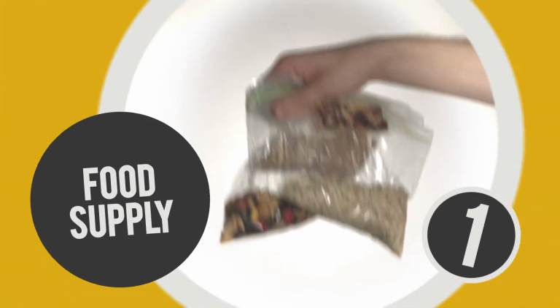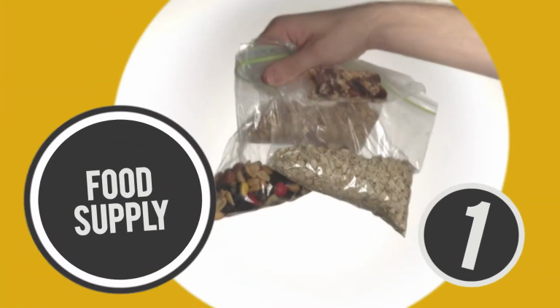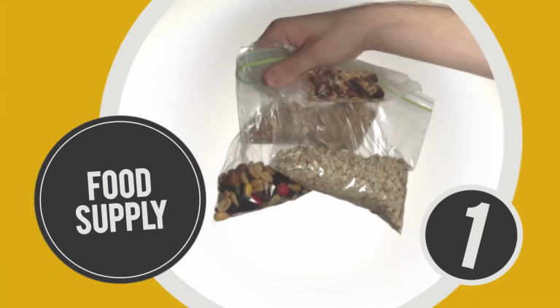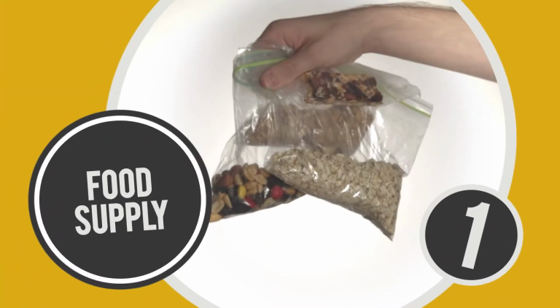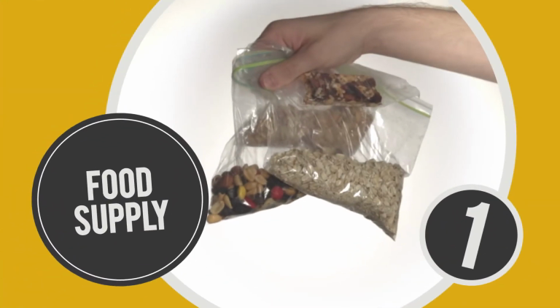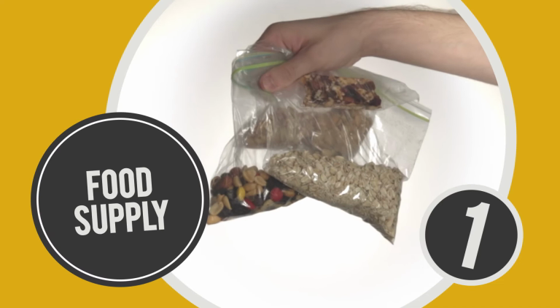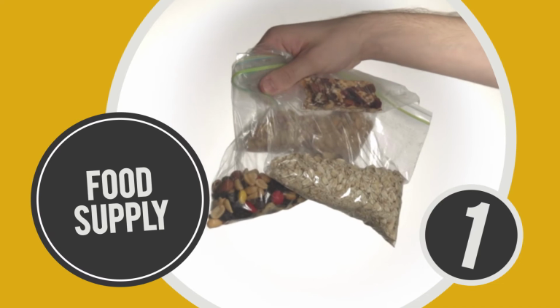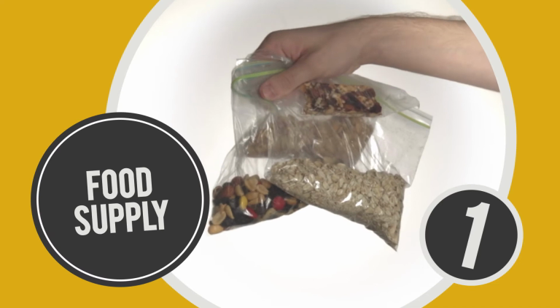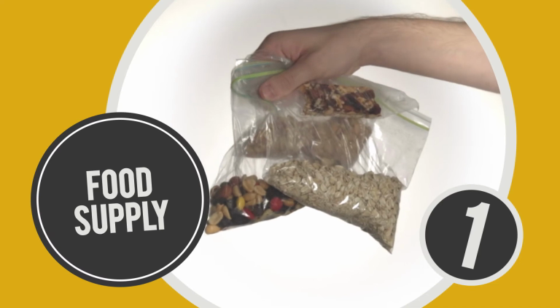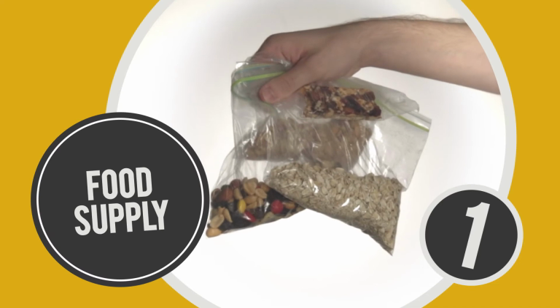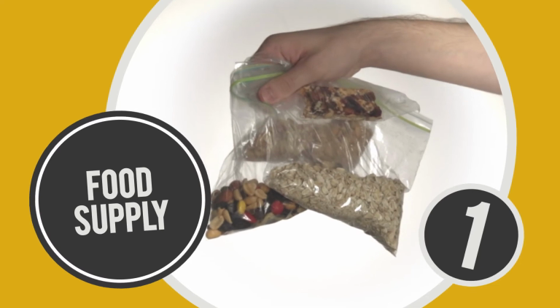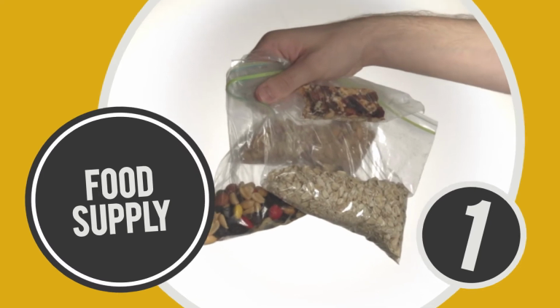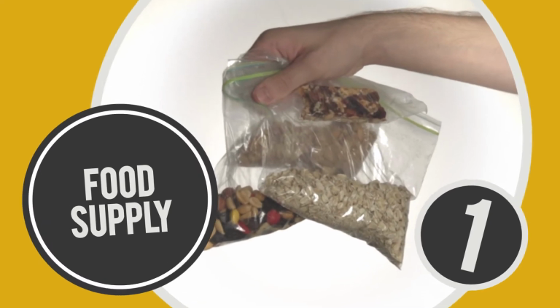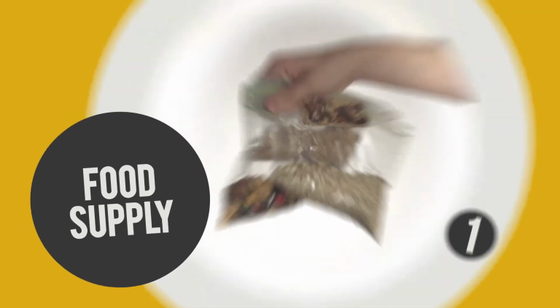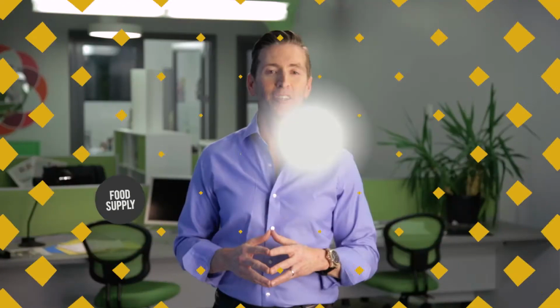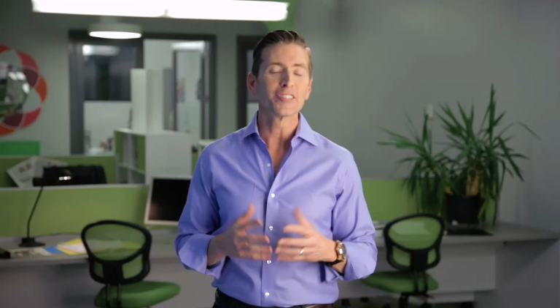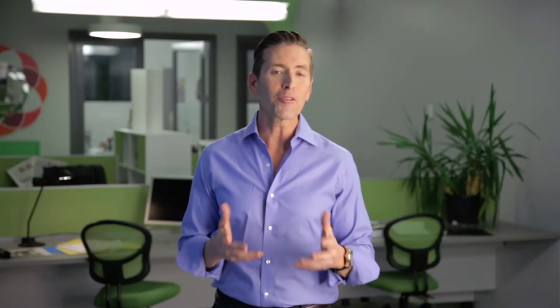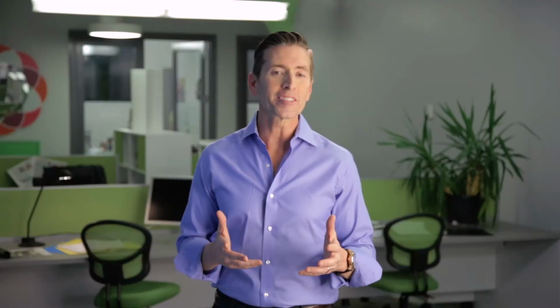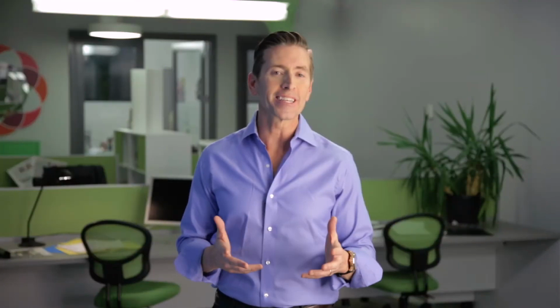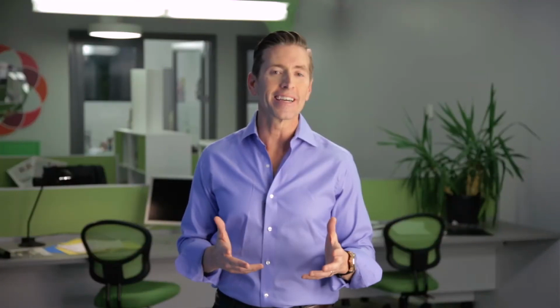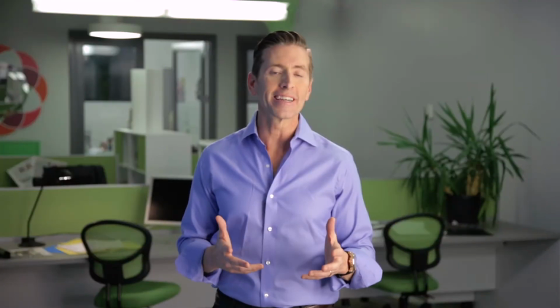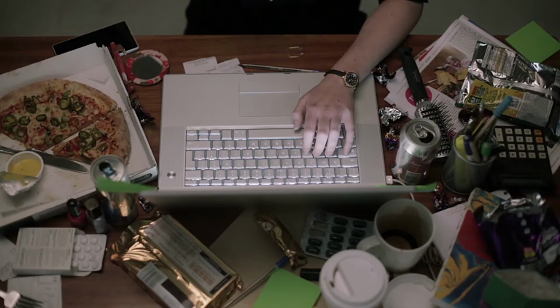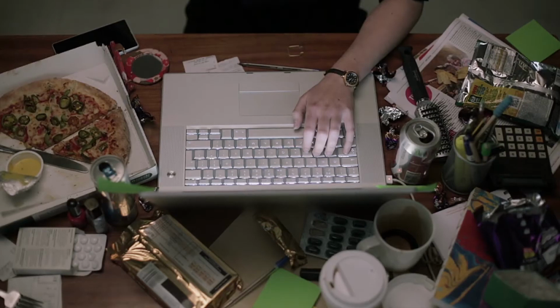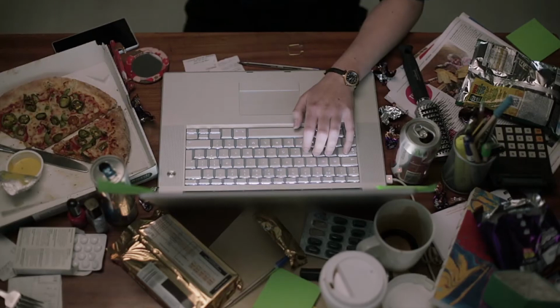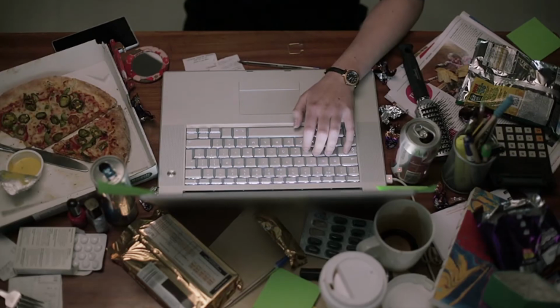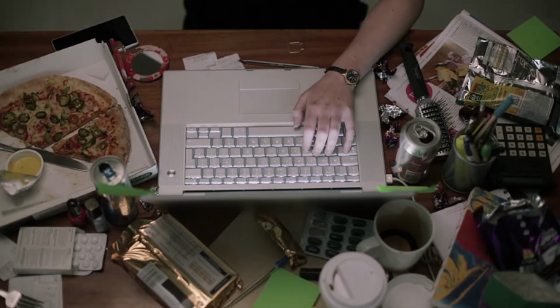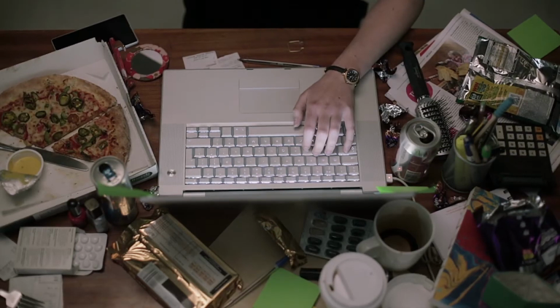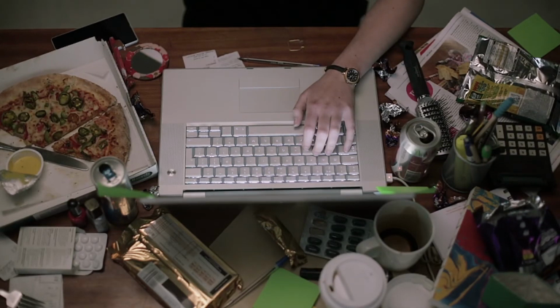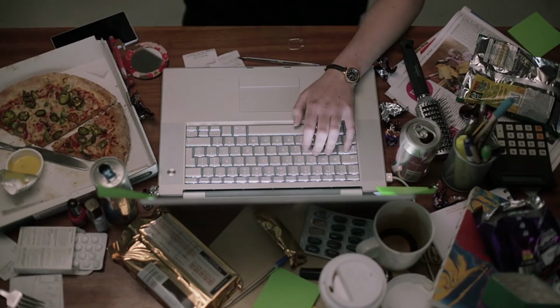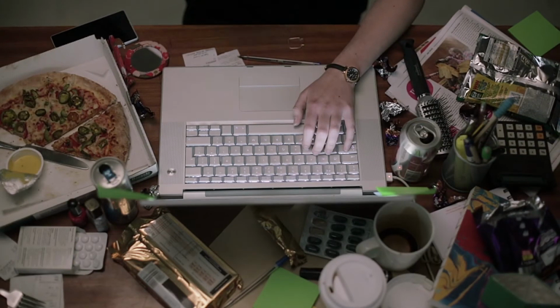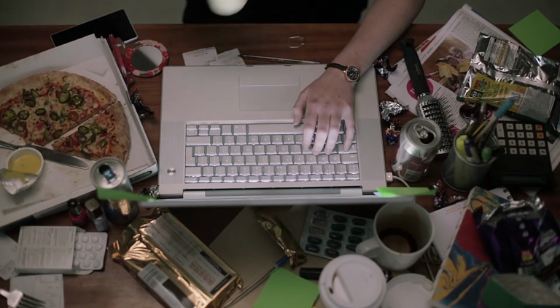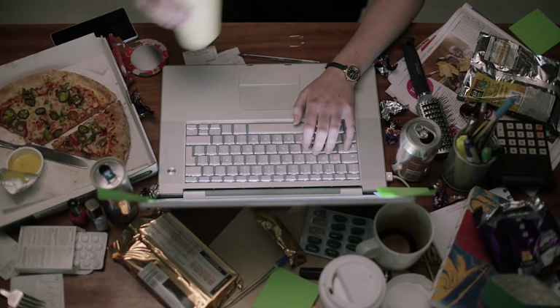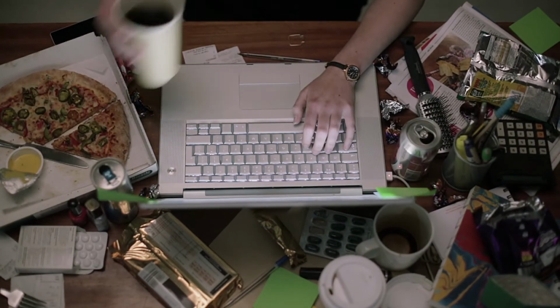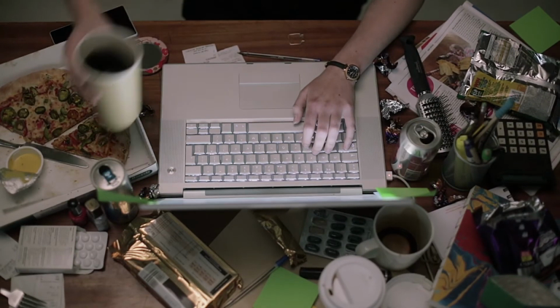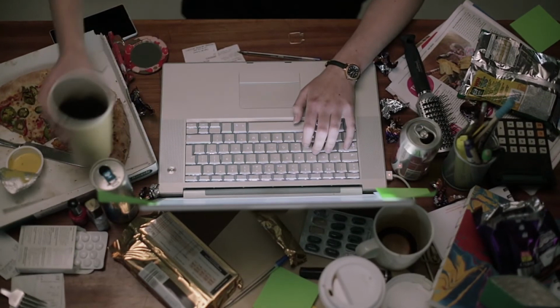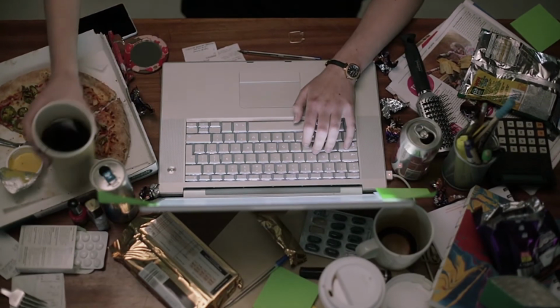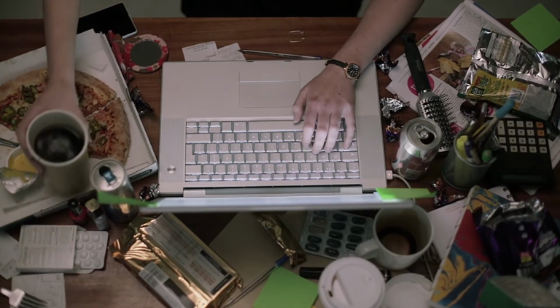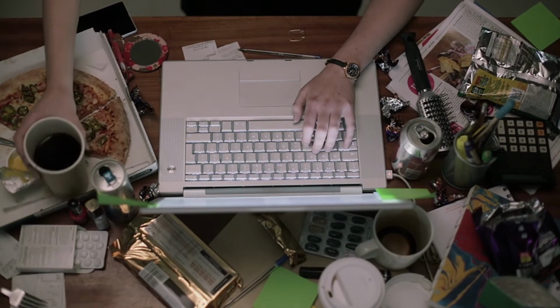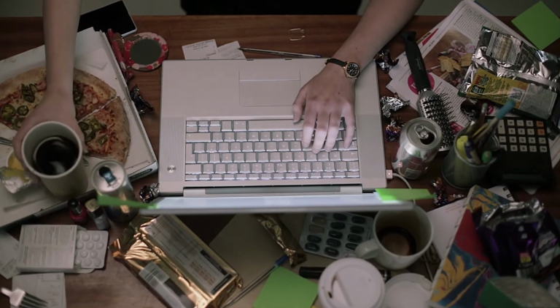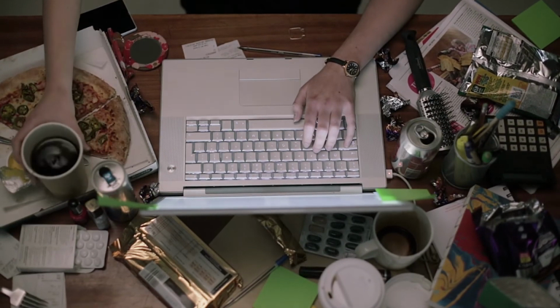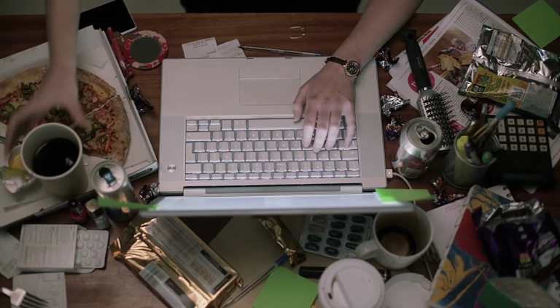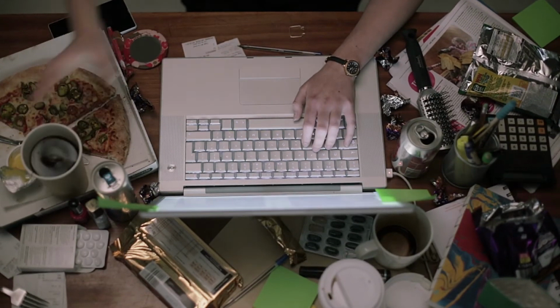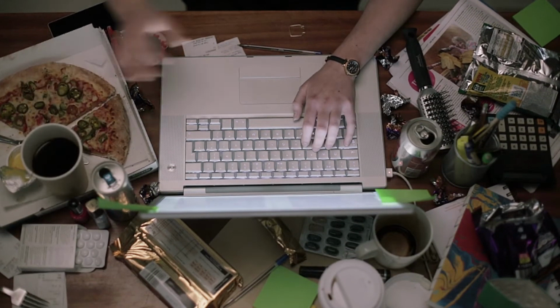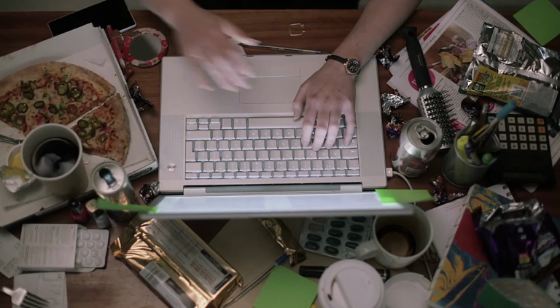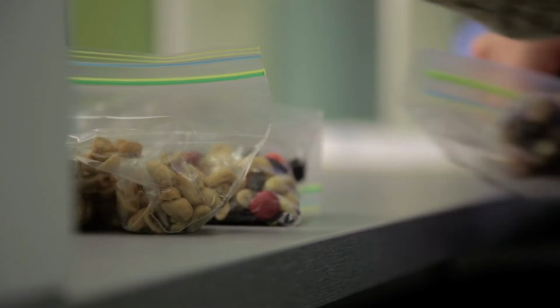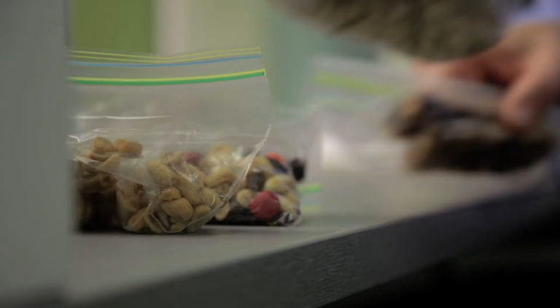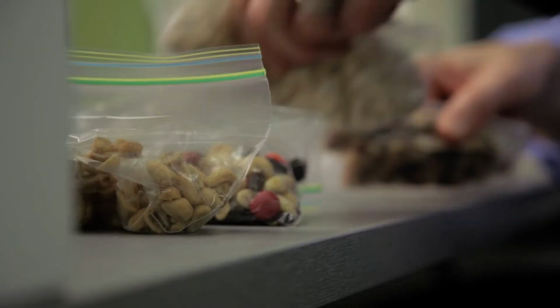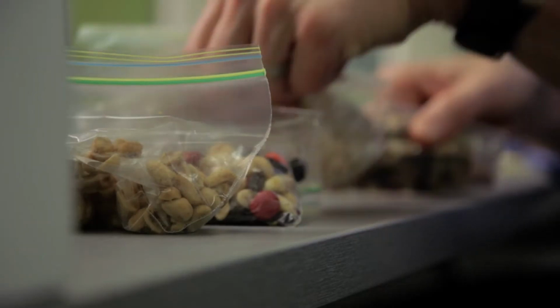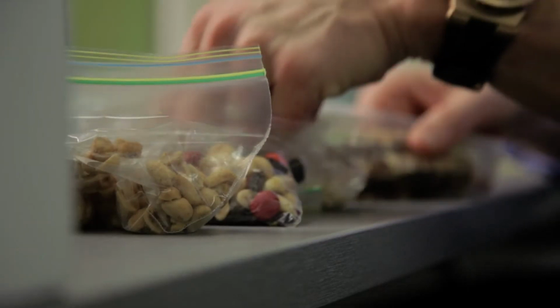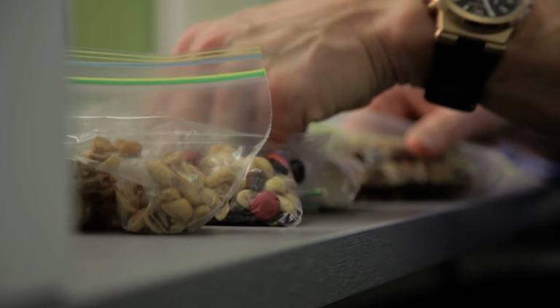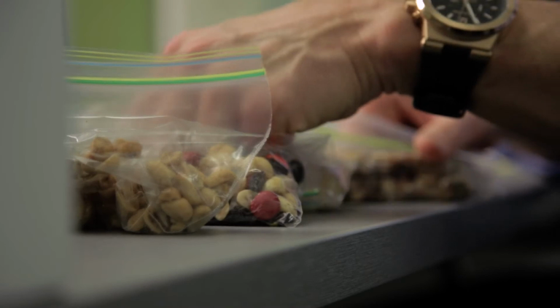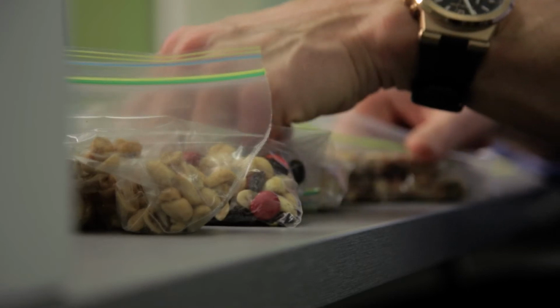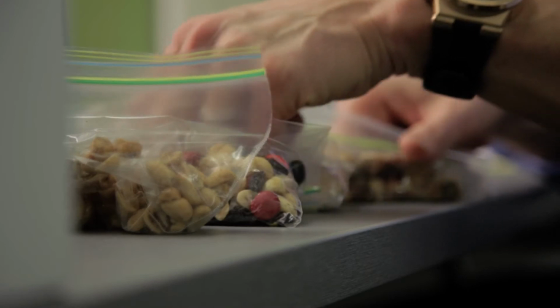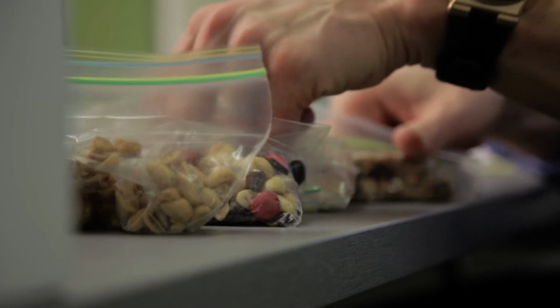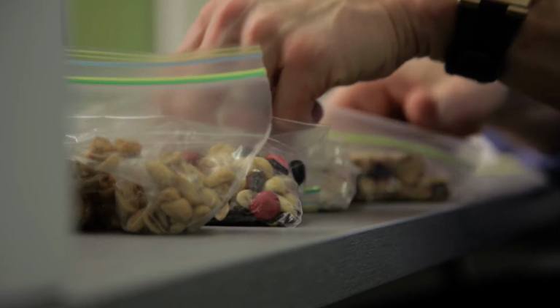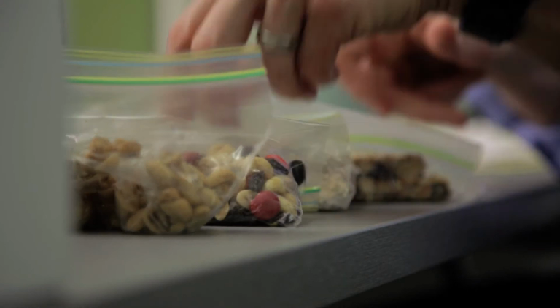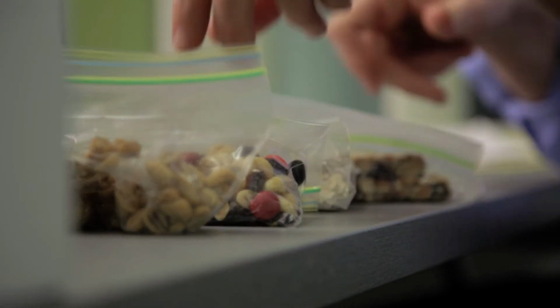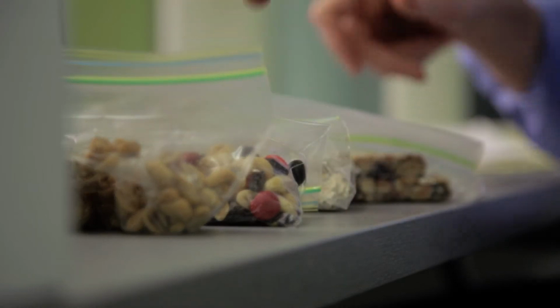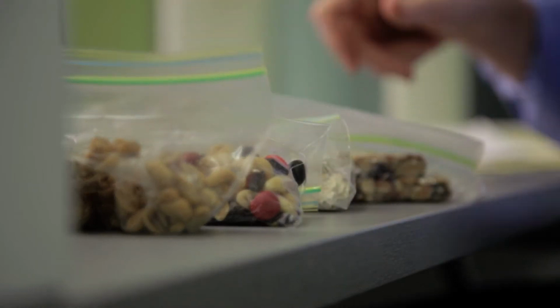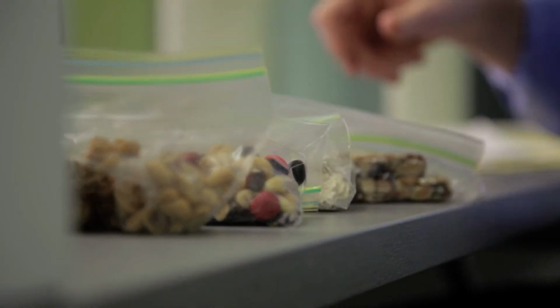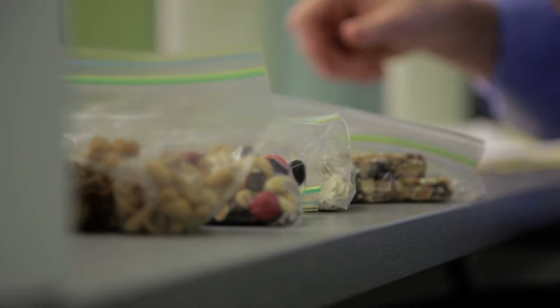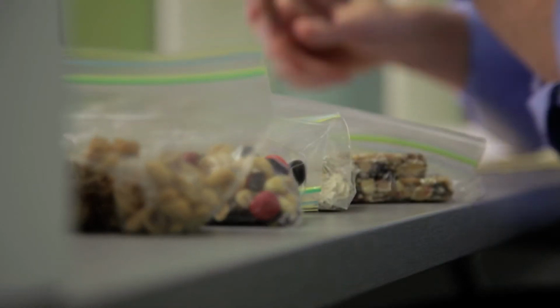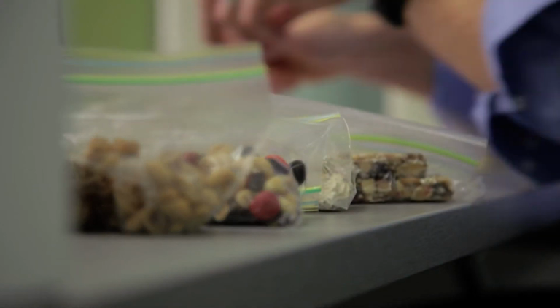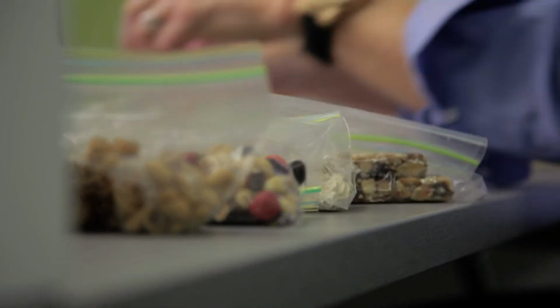Number one: food supply. You know the saying, garbage in, garbage out? Well, you need healthy food to give you the energy to do good work.